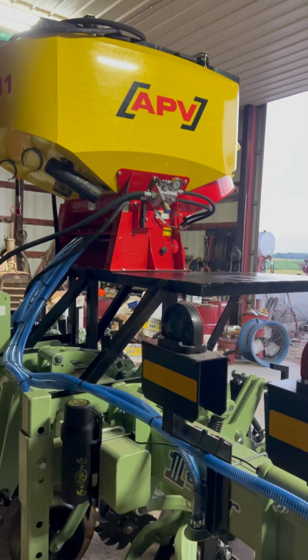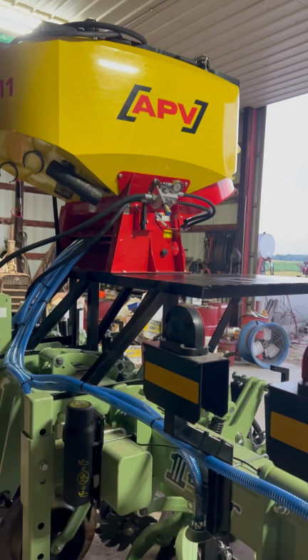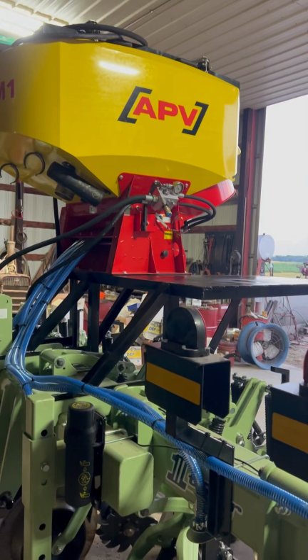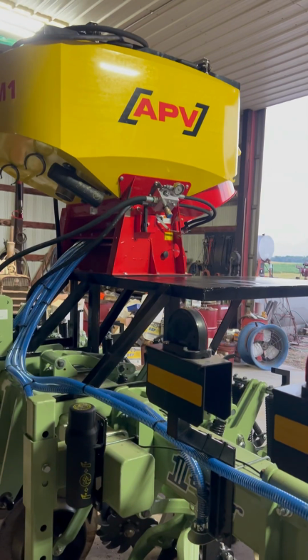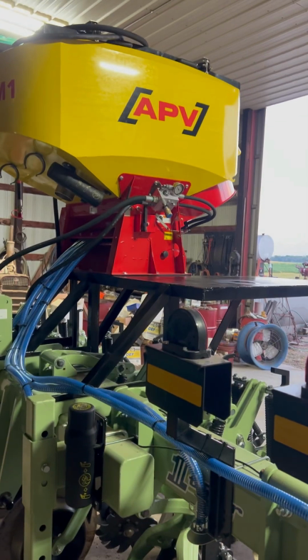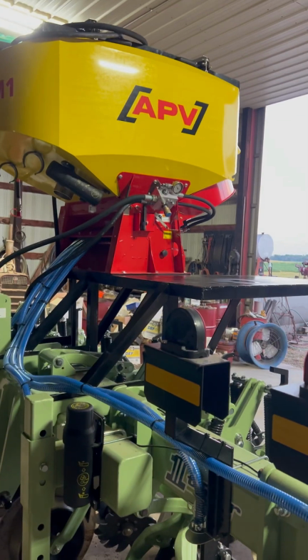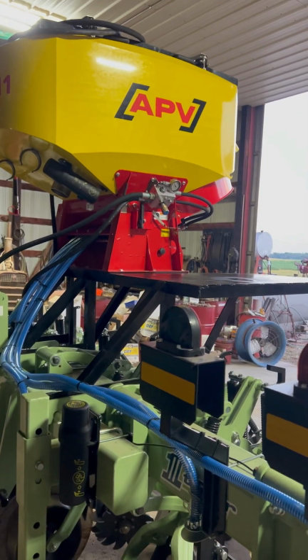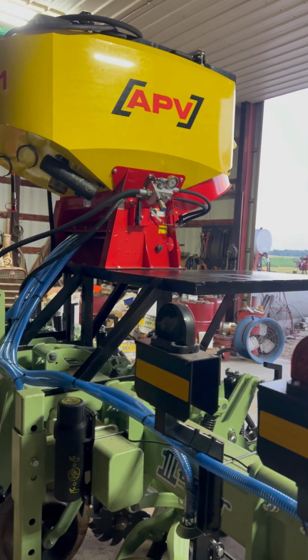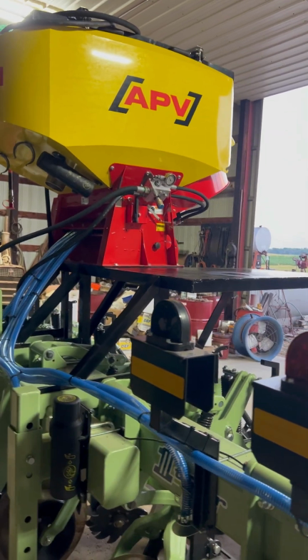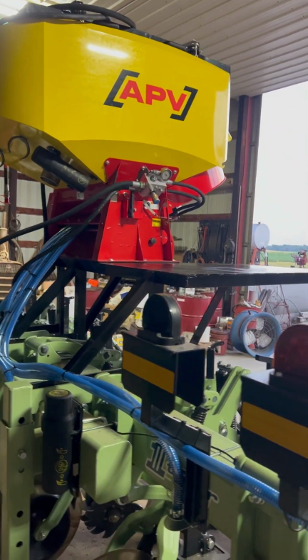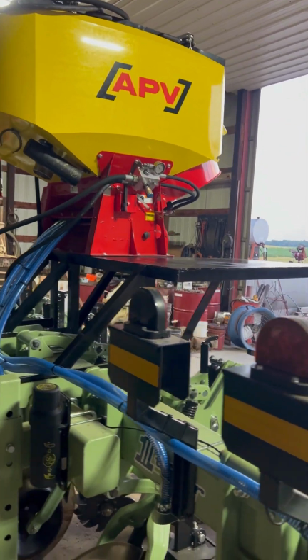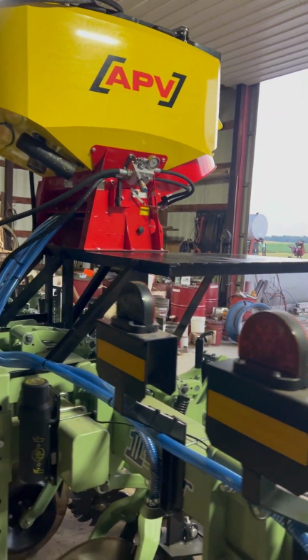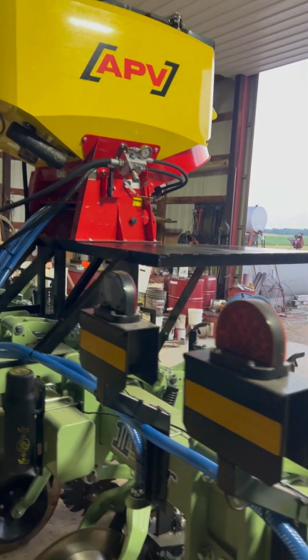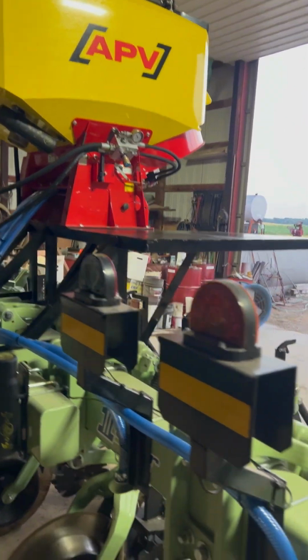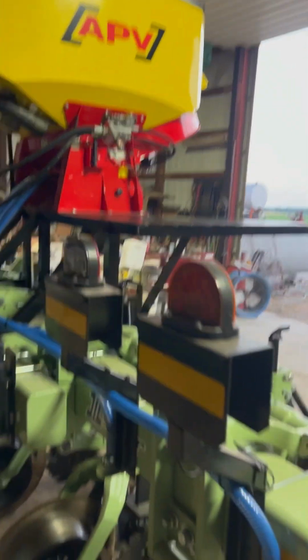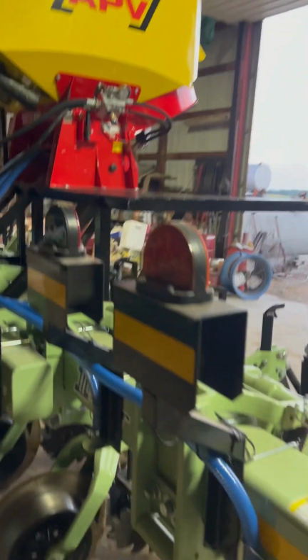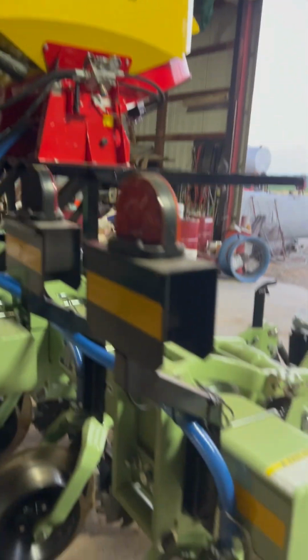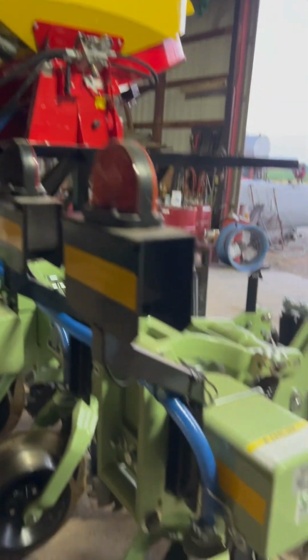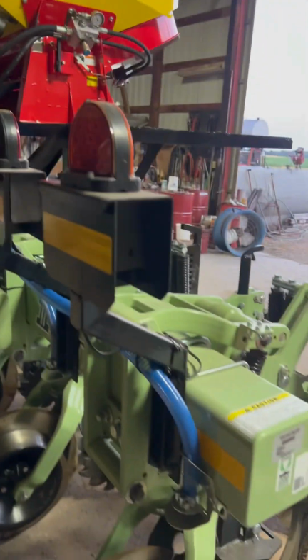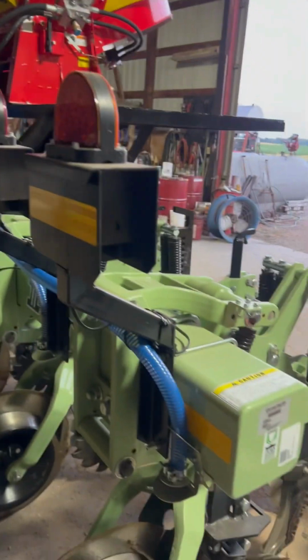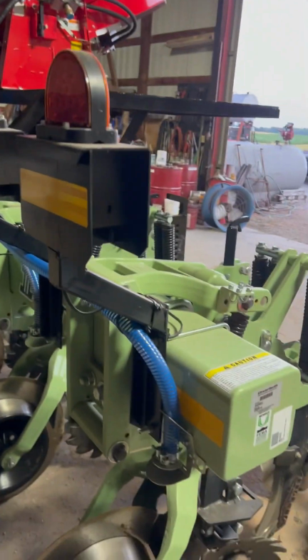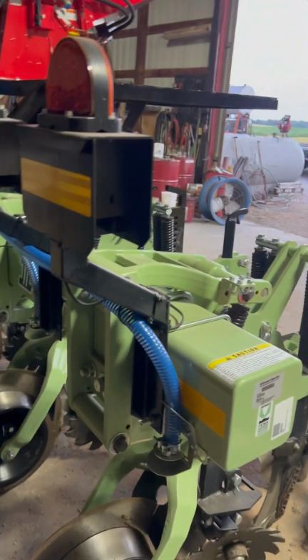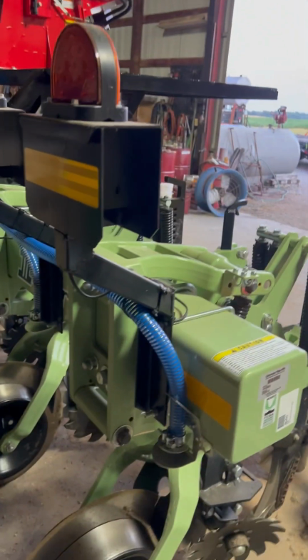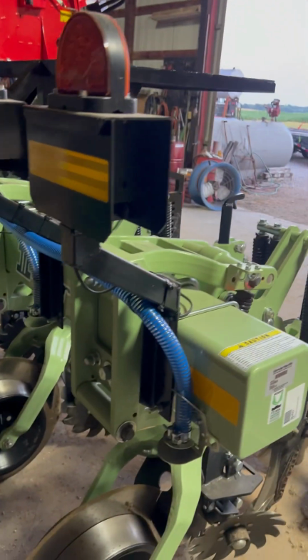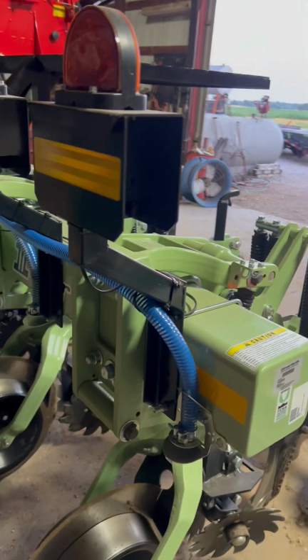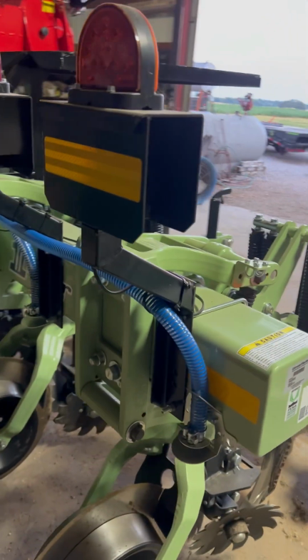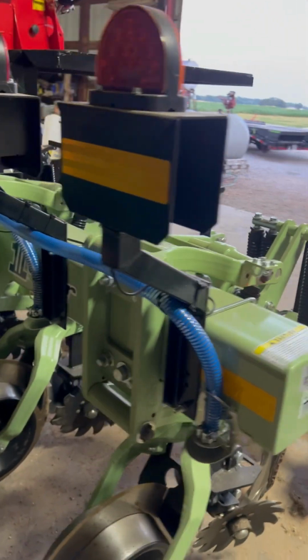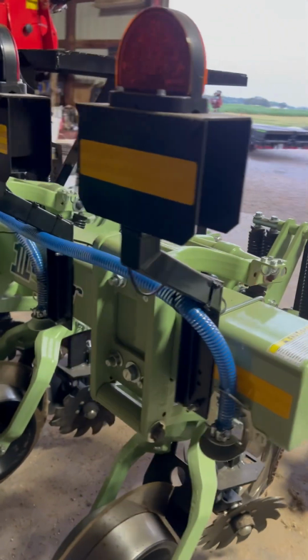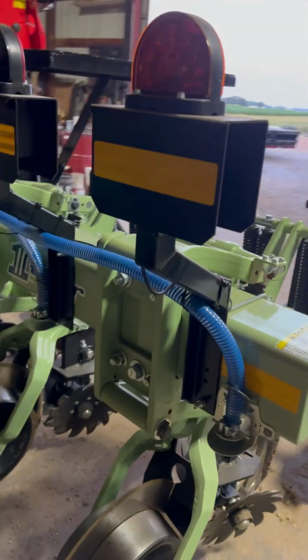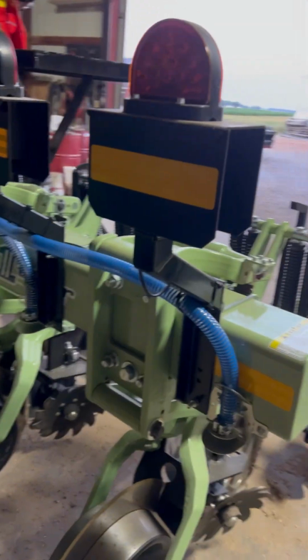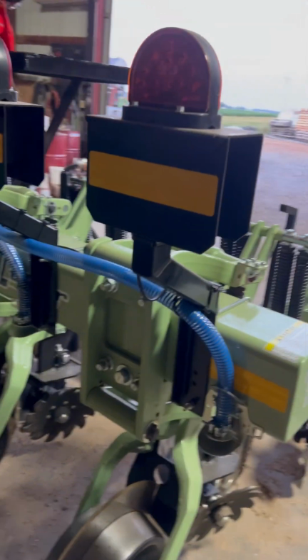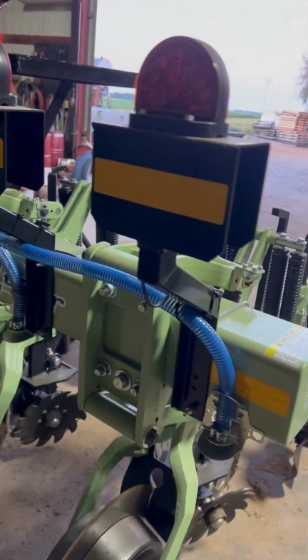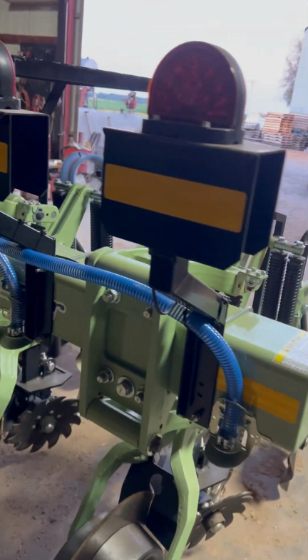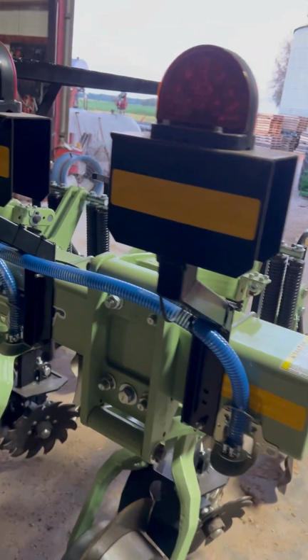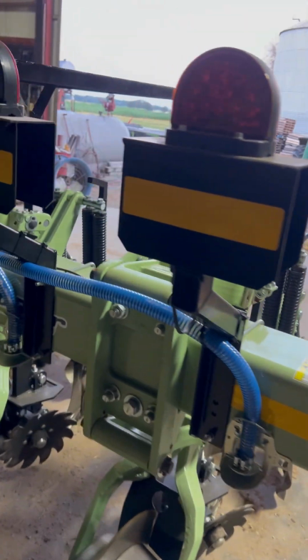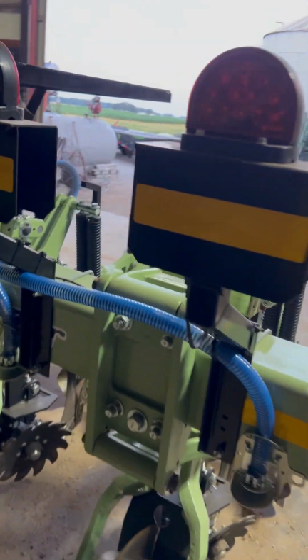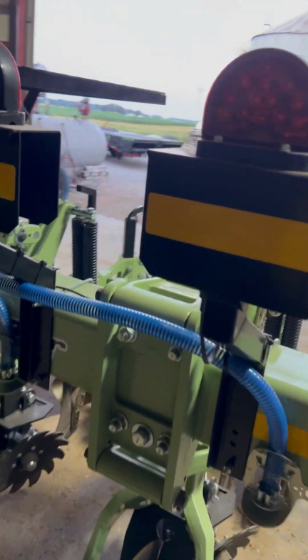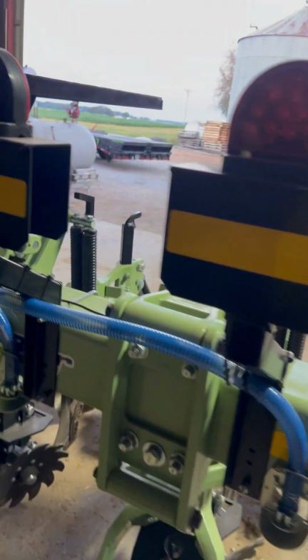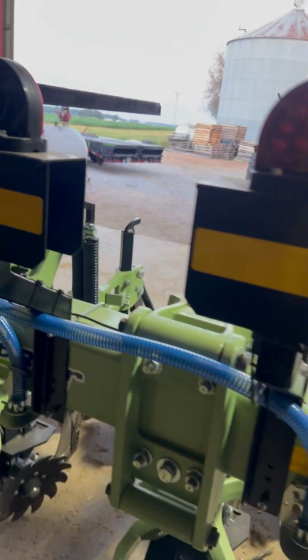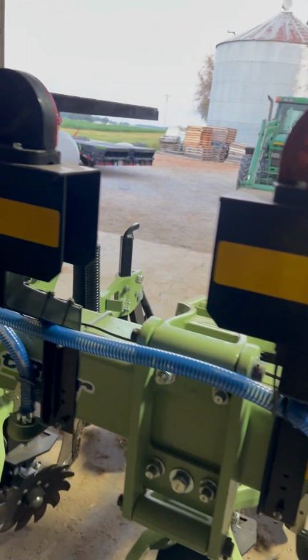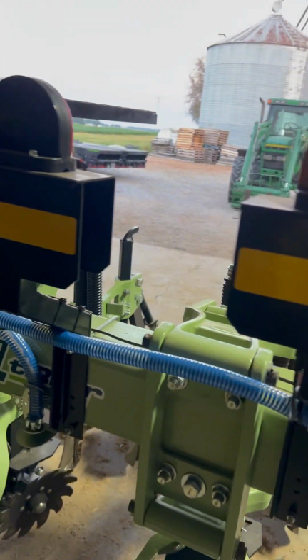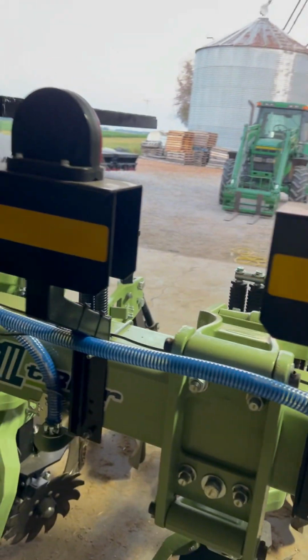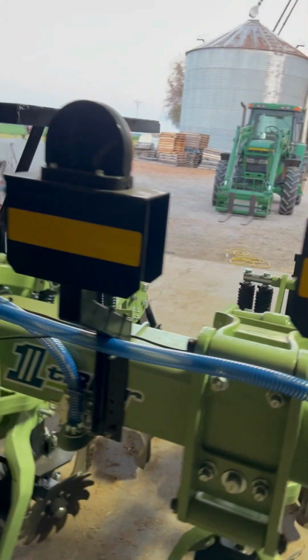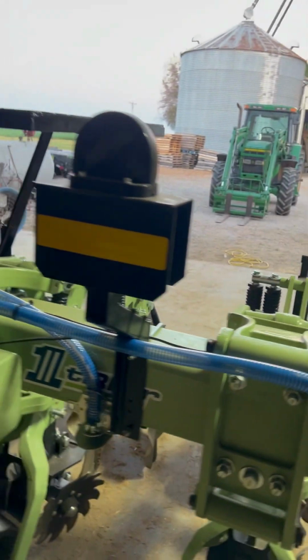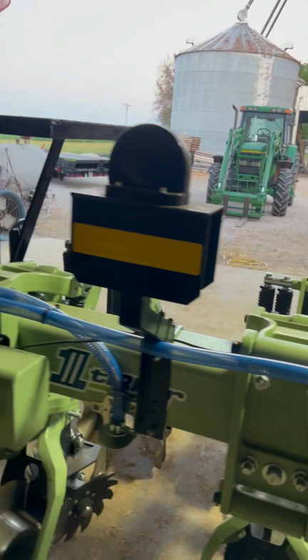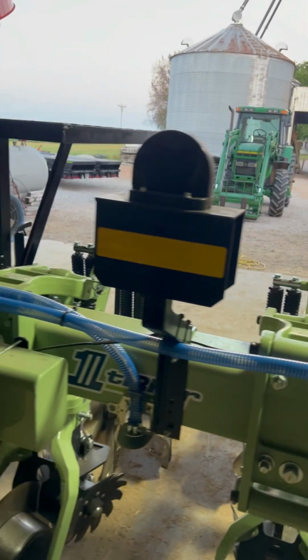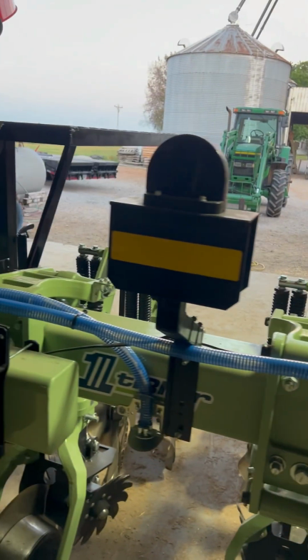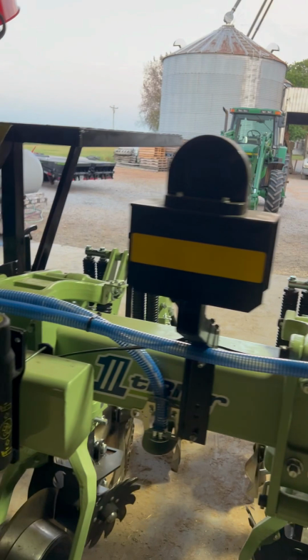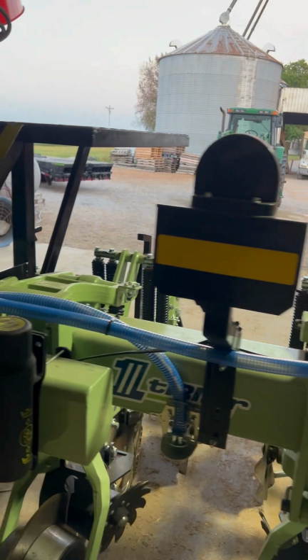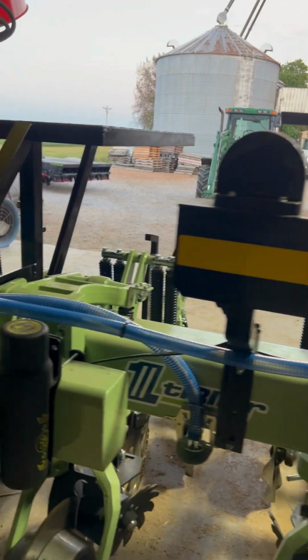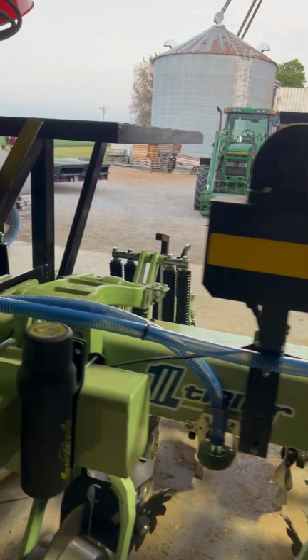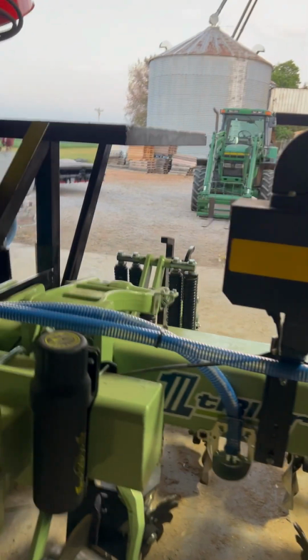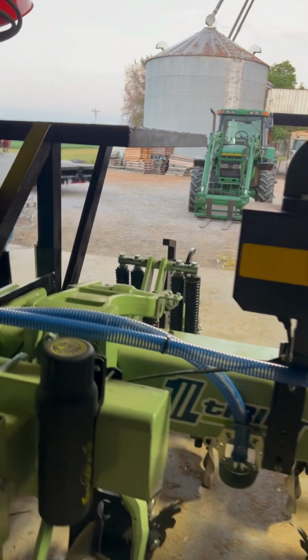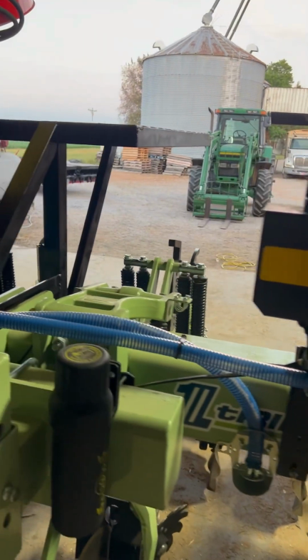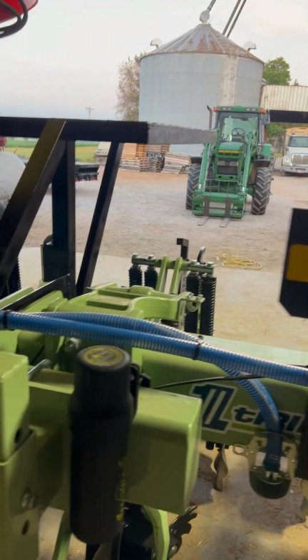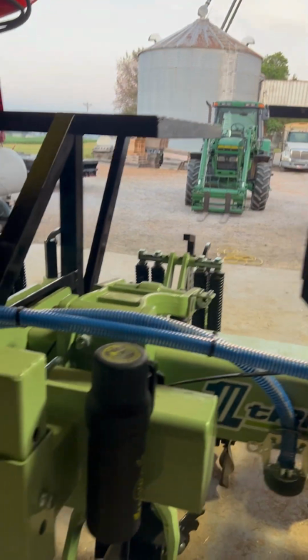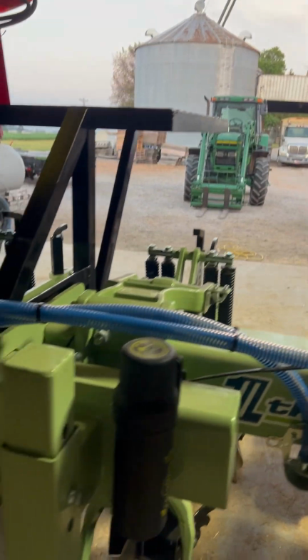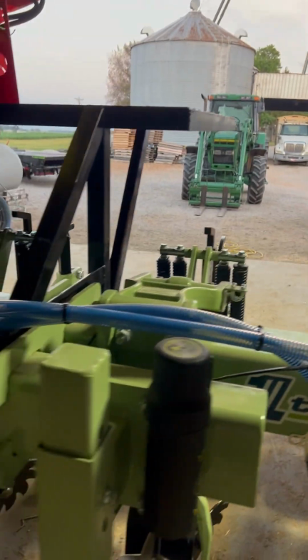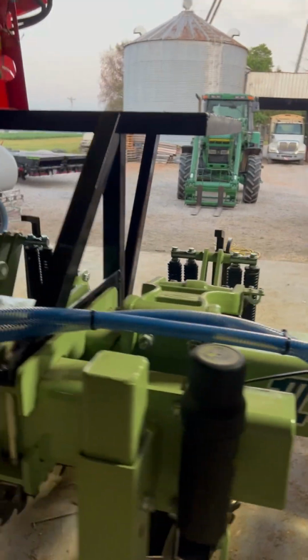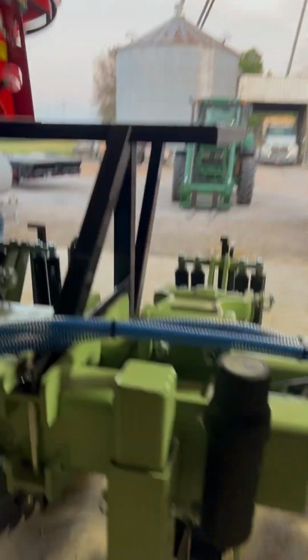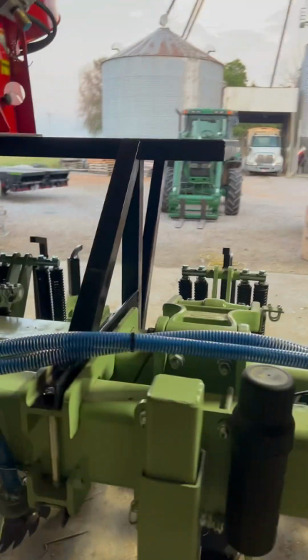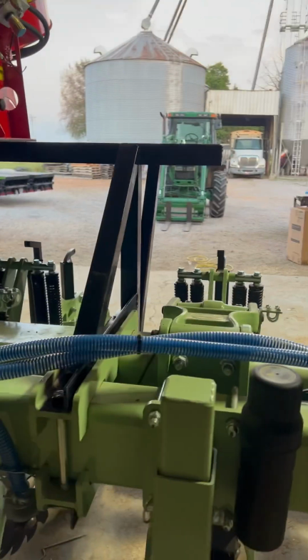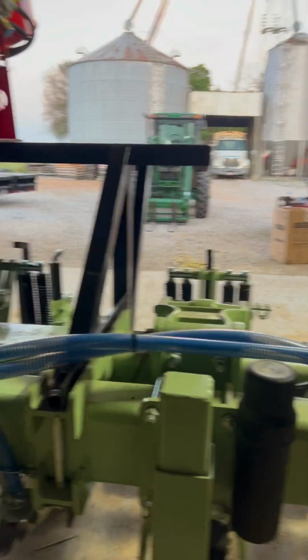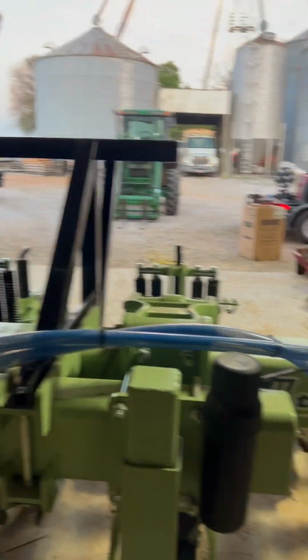All right, we just got done with this PS800 on this absolutely awesome Unverferth one-trip strip tiller.